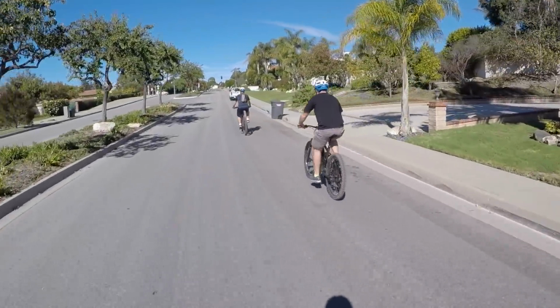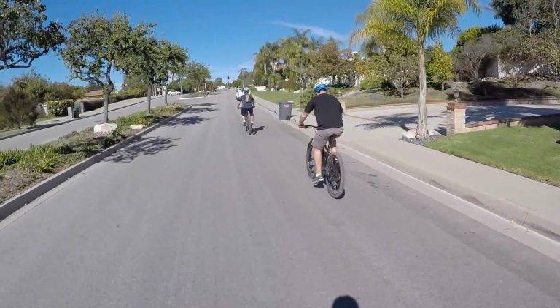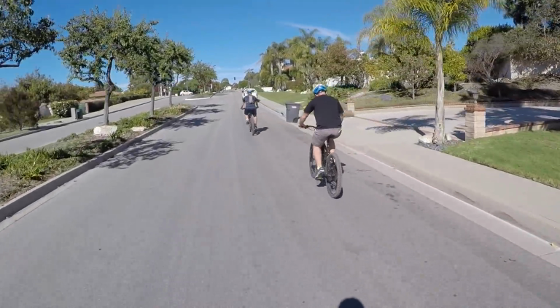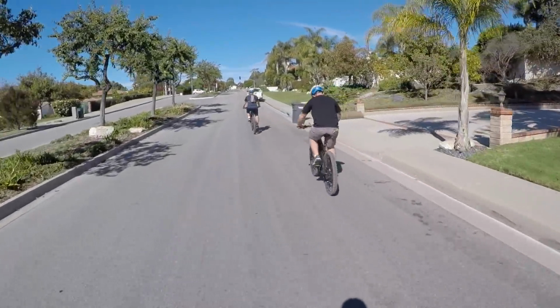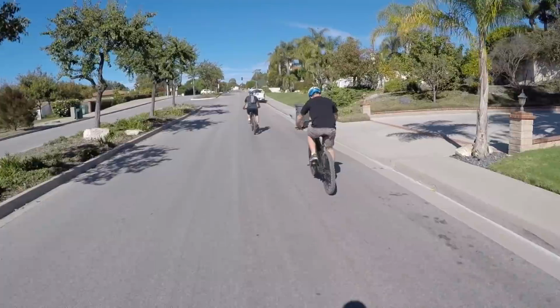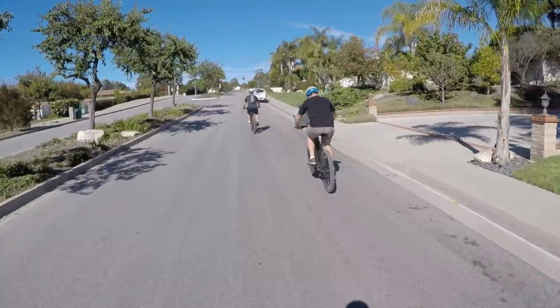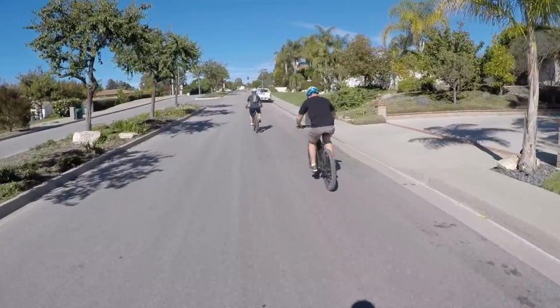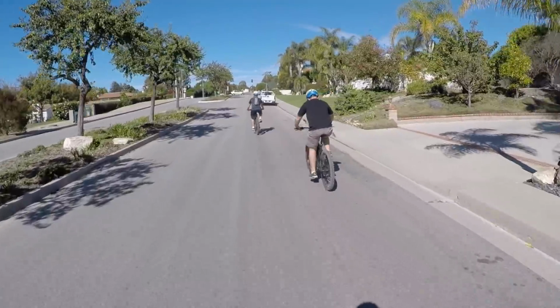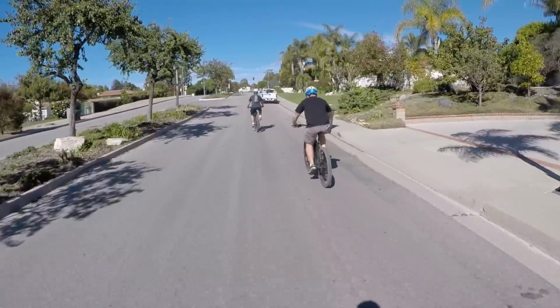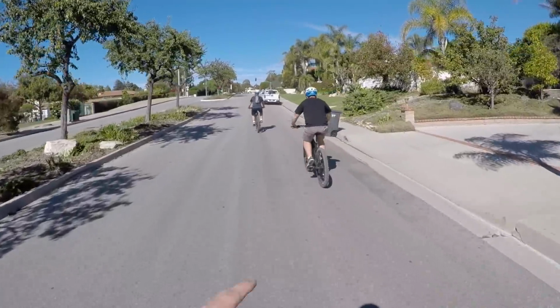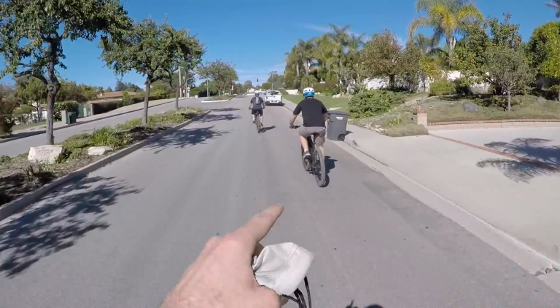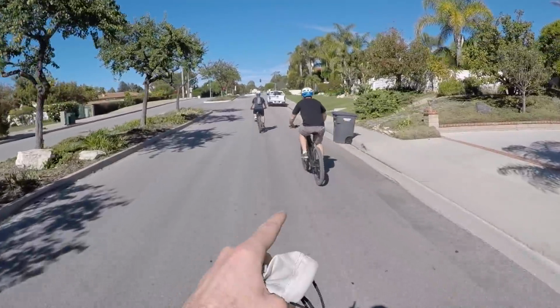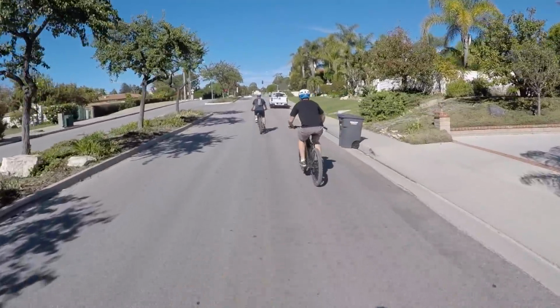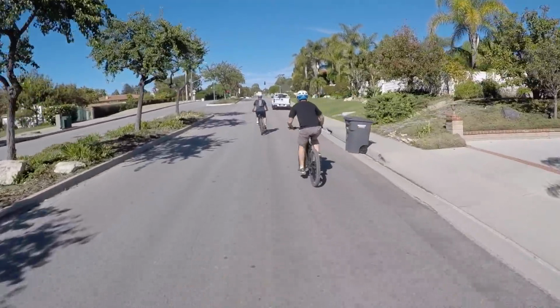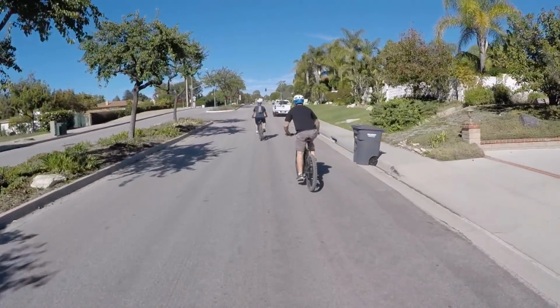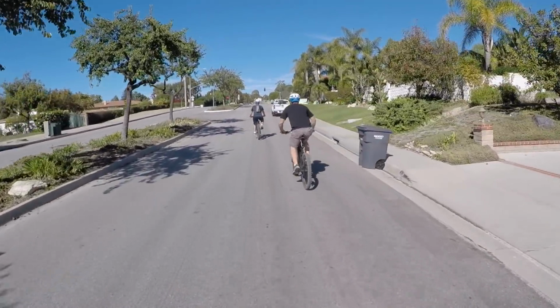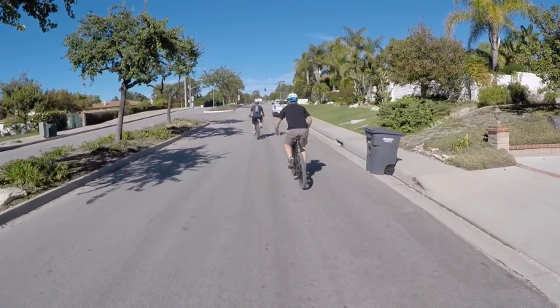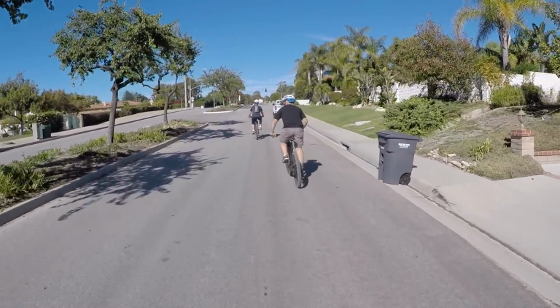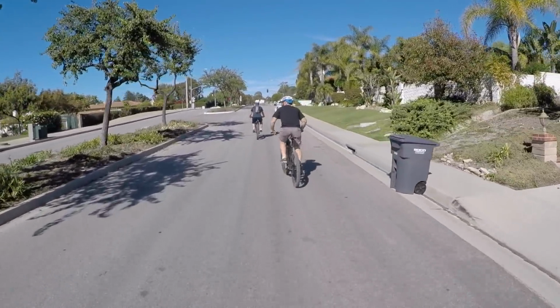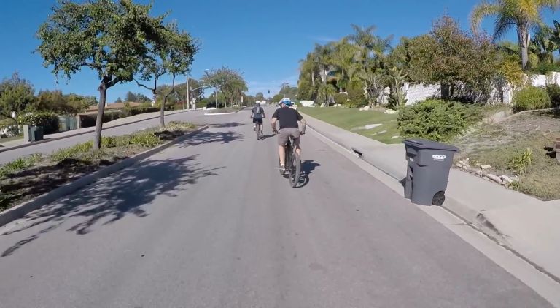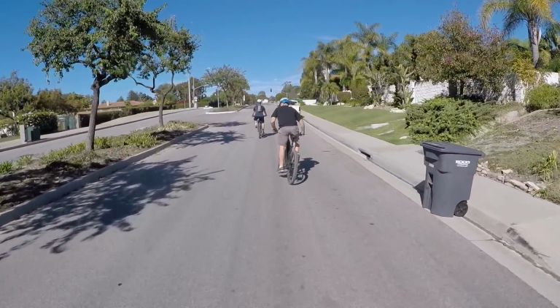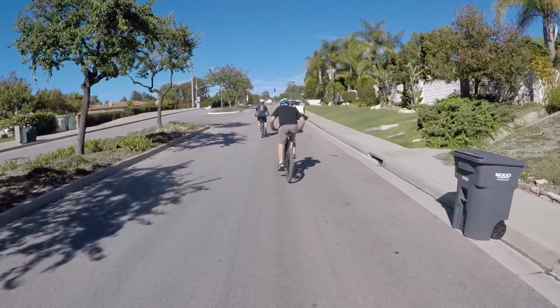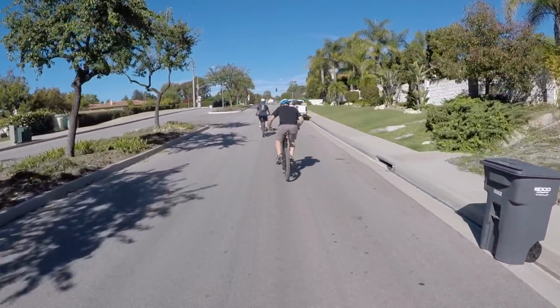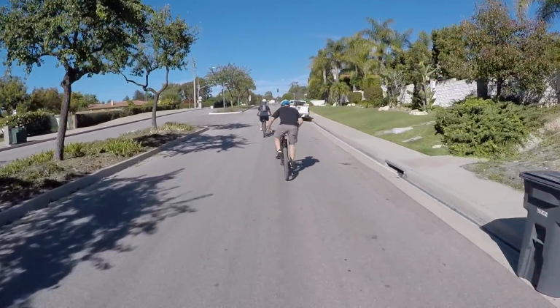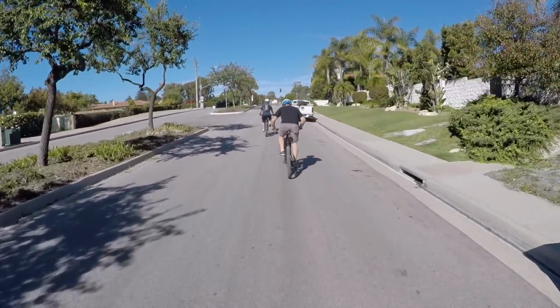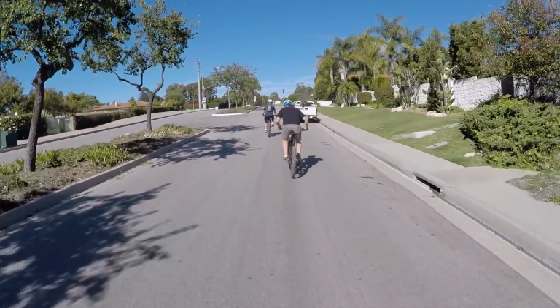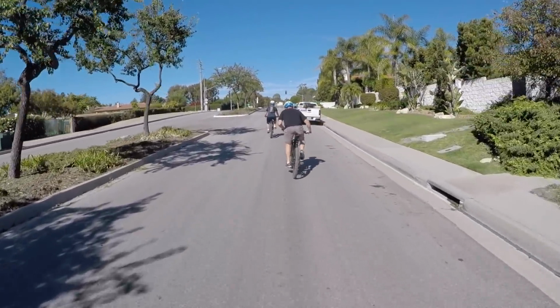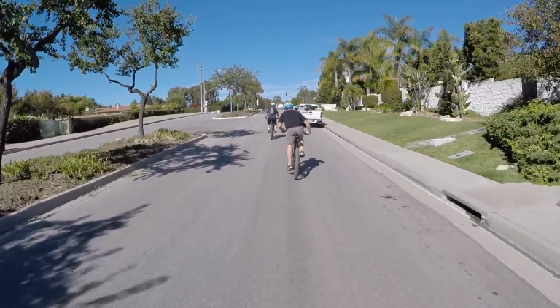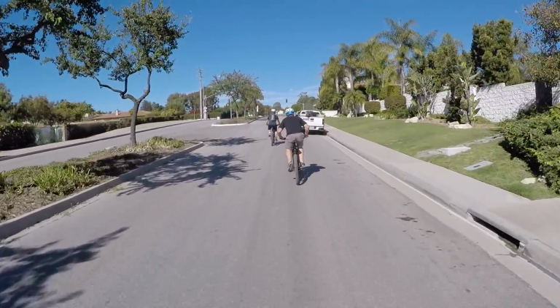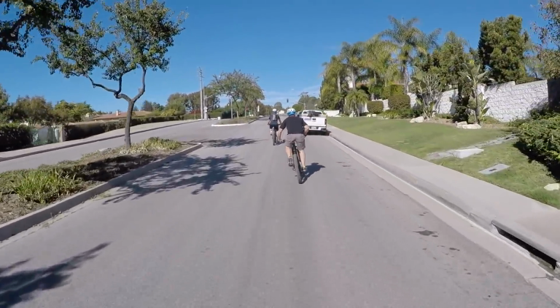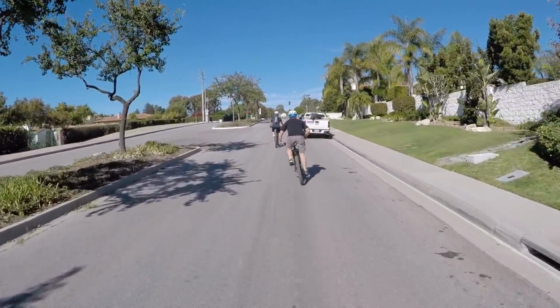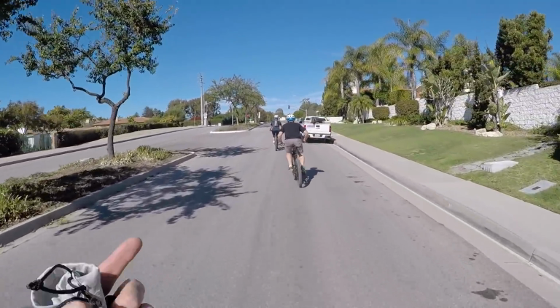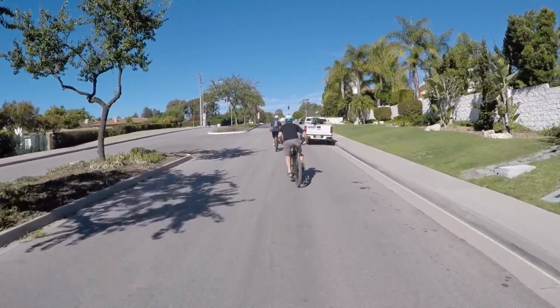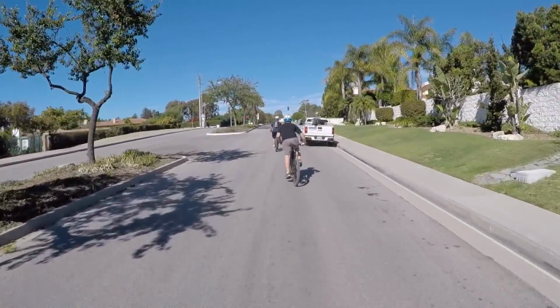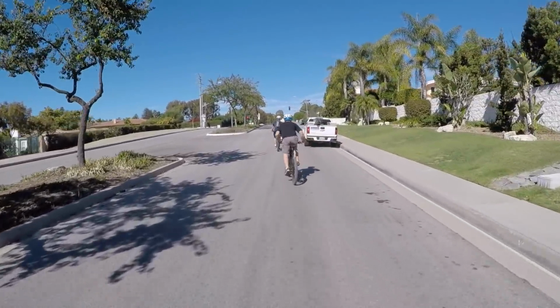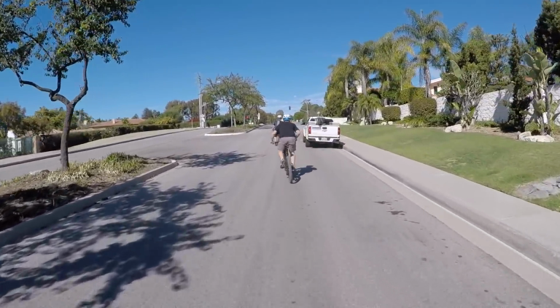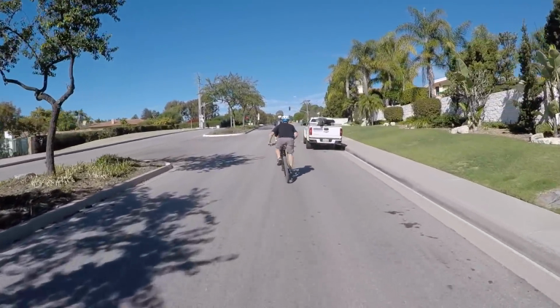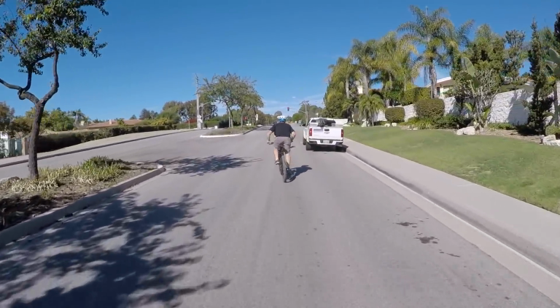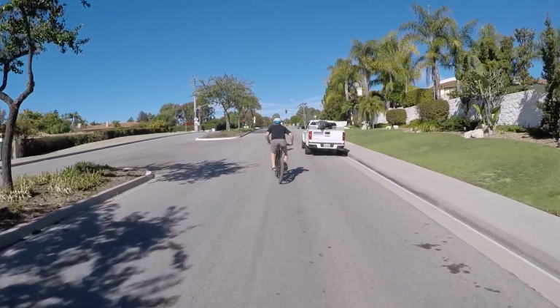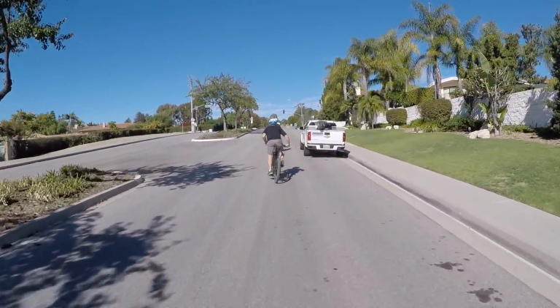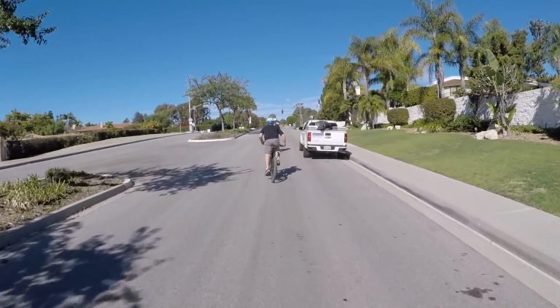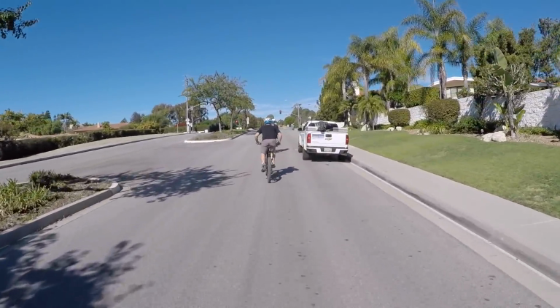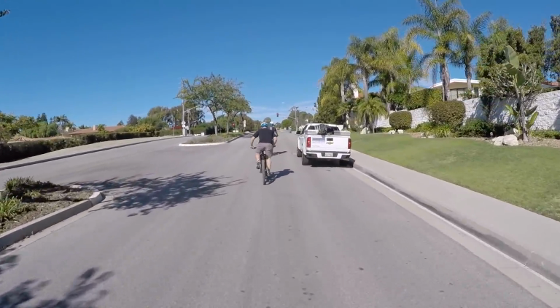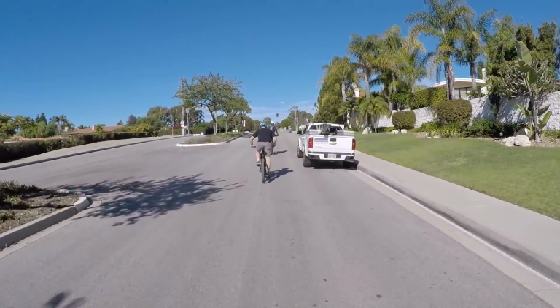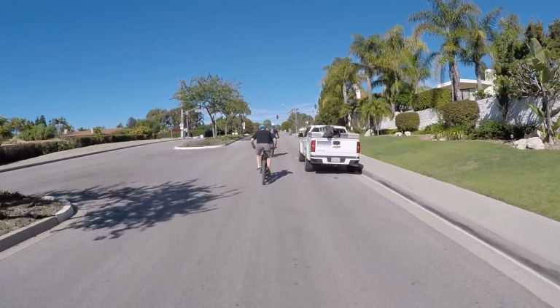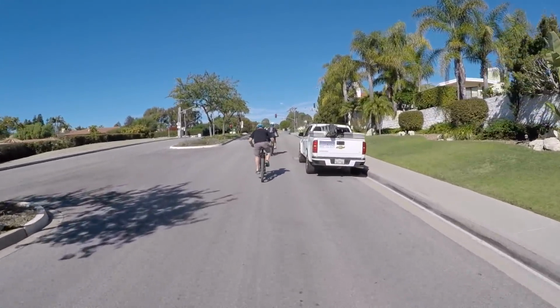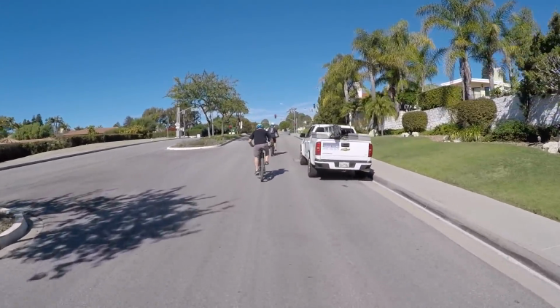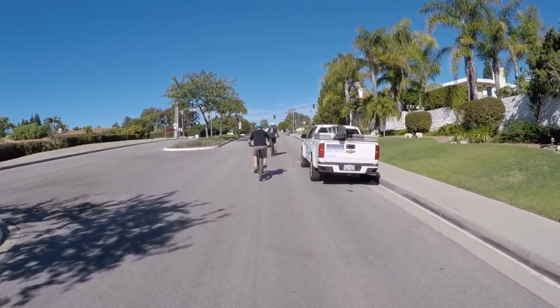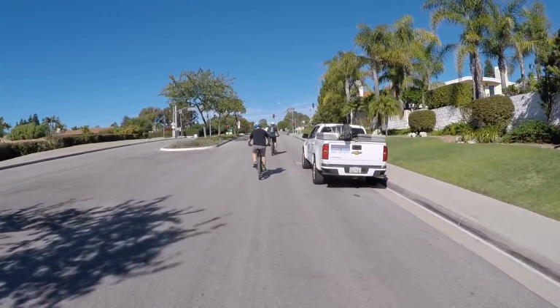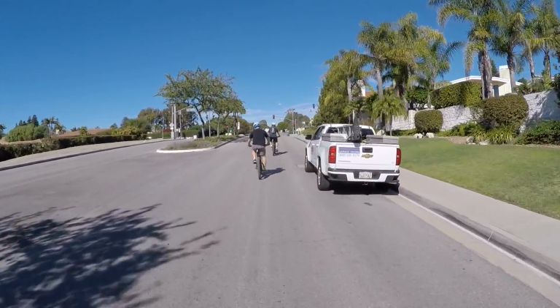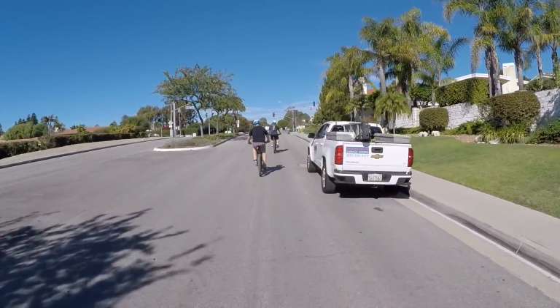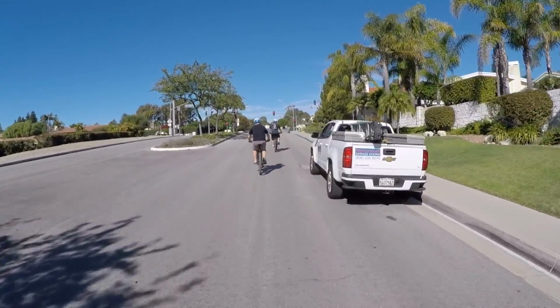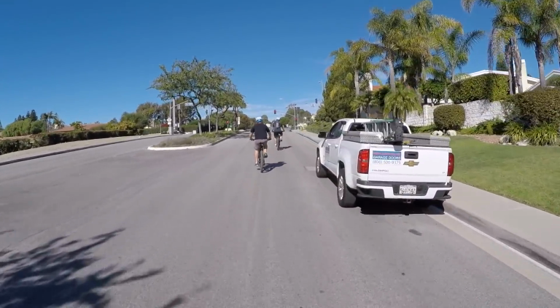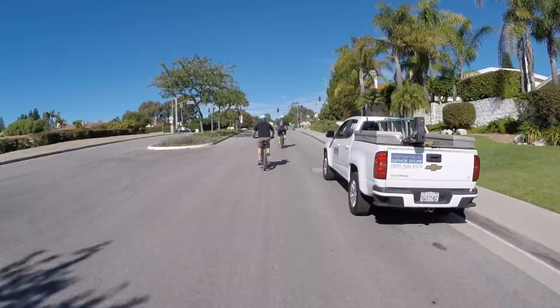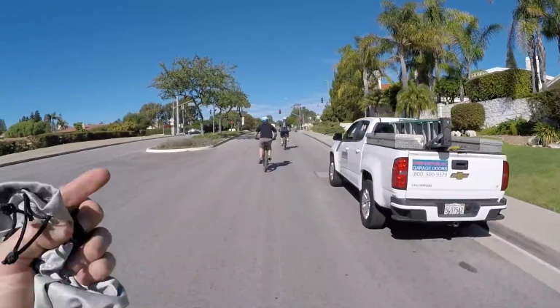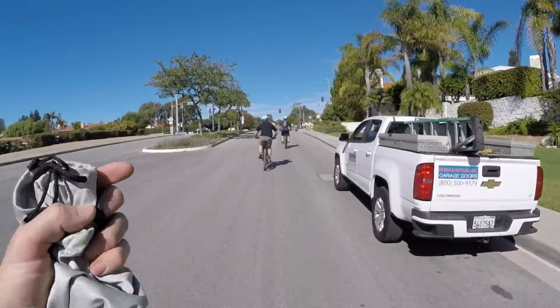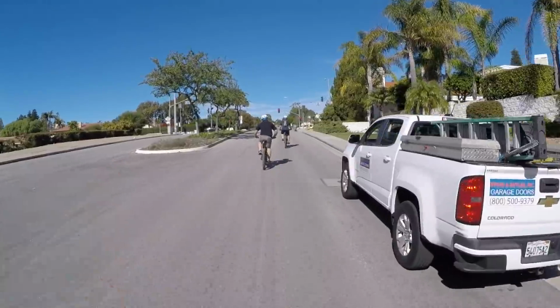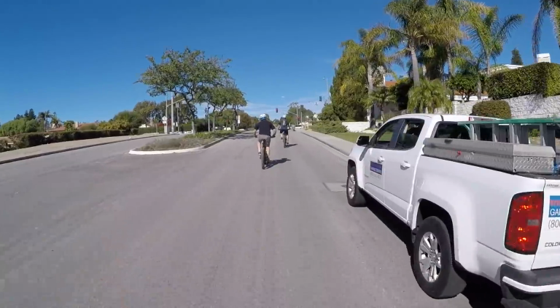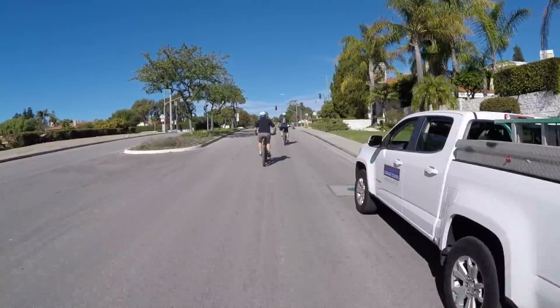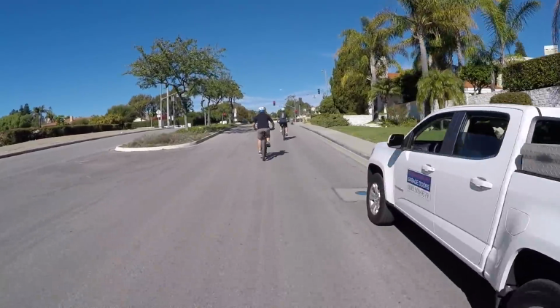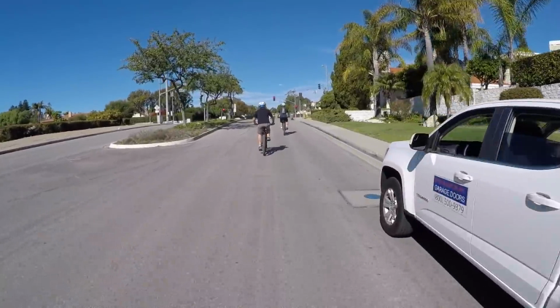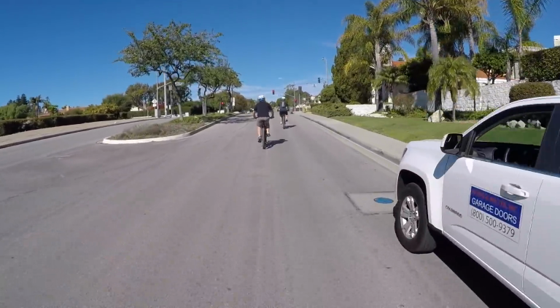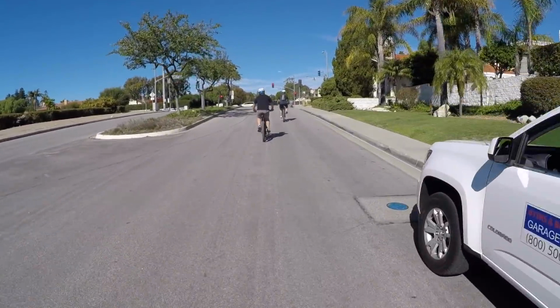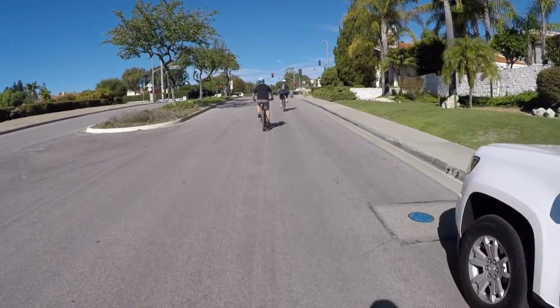My experience was actually that the Shimano struggled to keep up with the other ones a little bit — it didn't quite get to that full 20 mph.